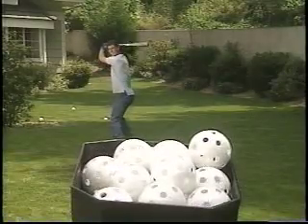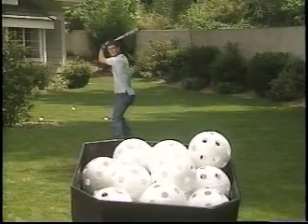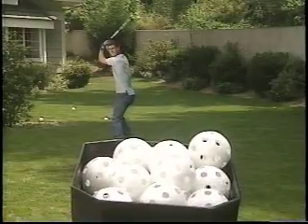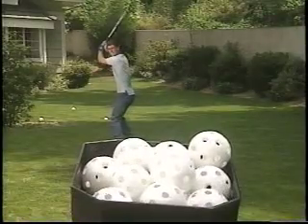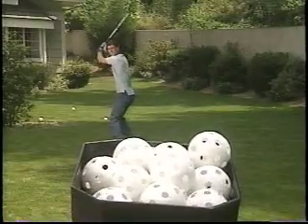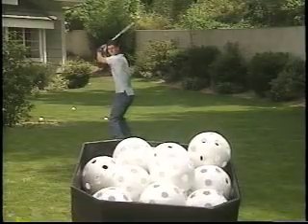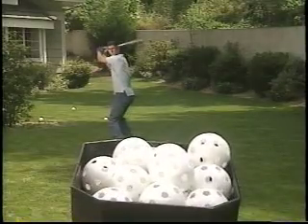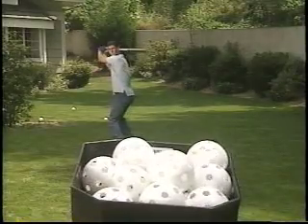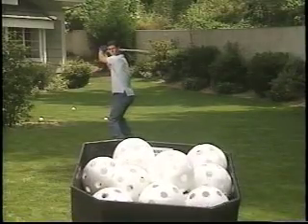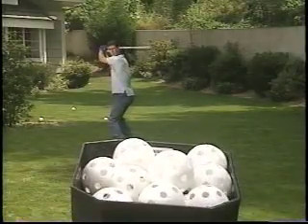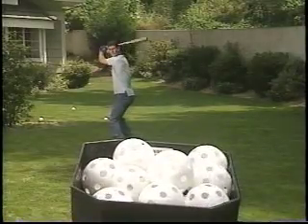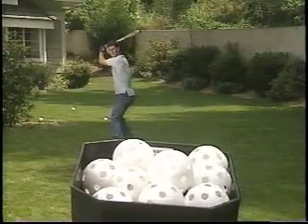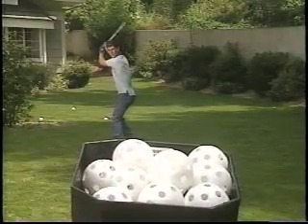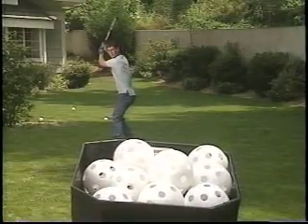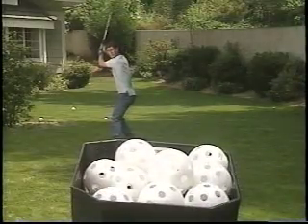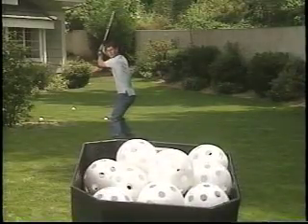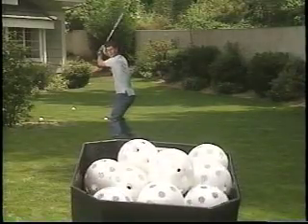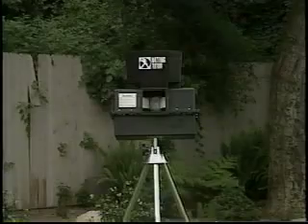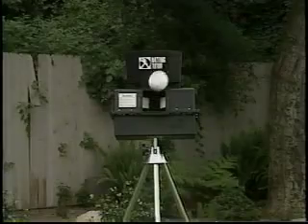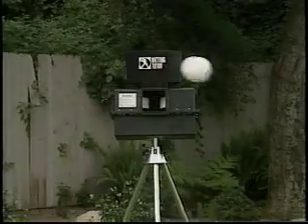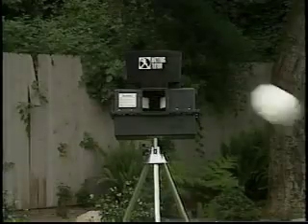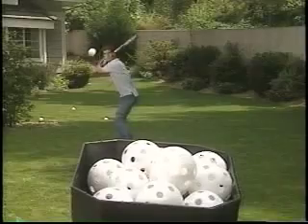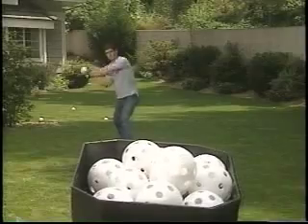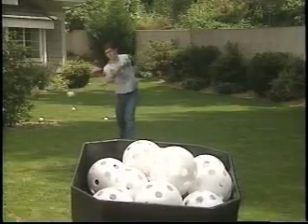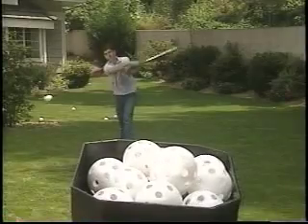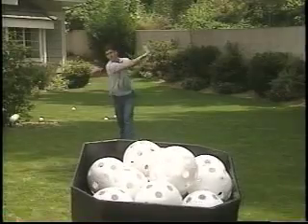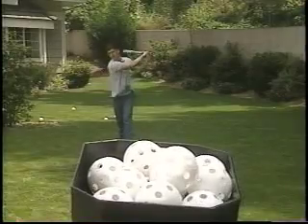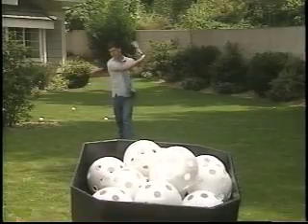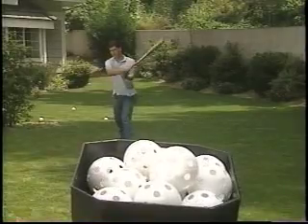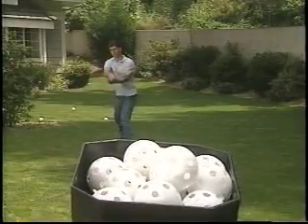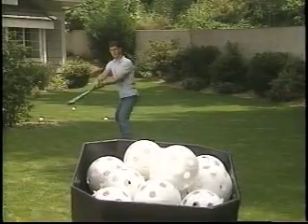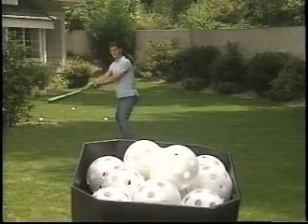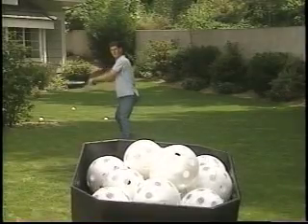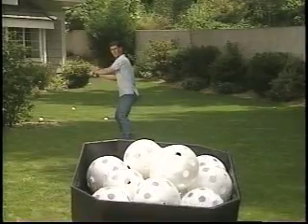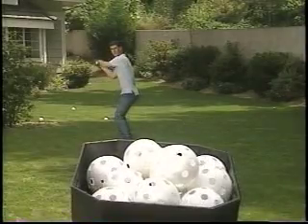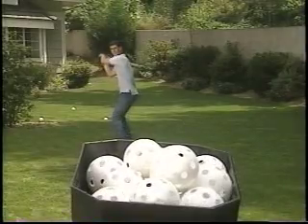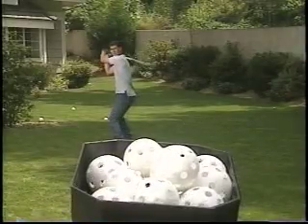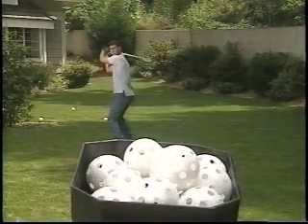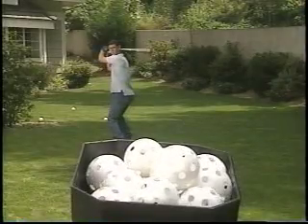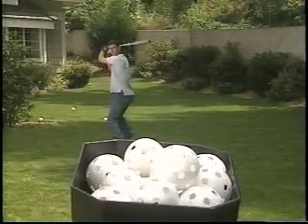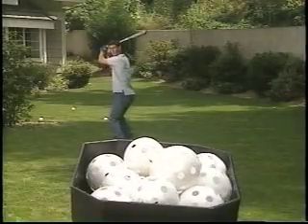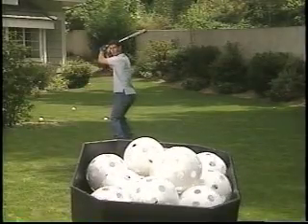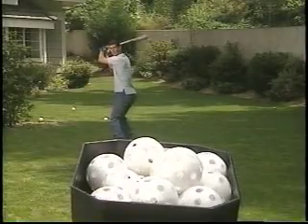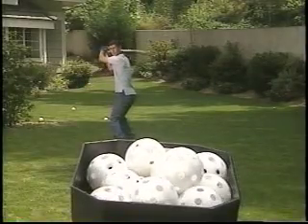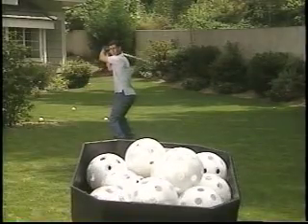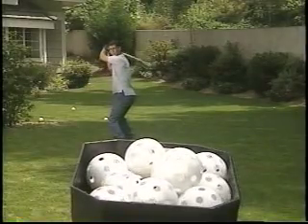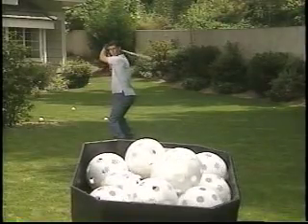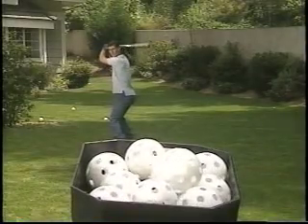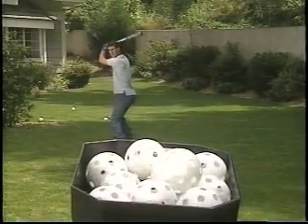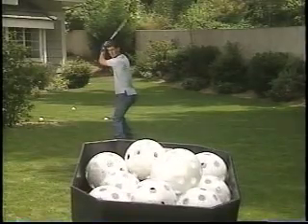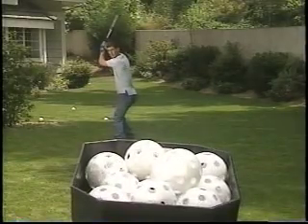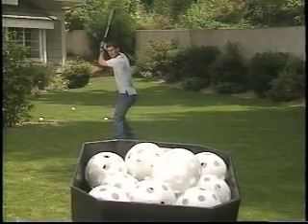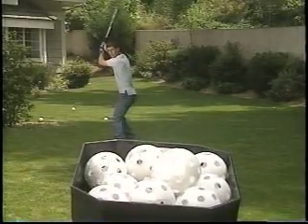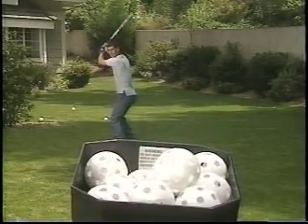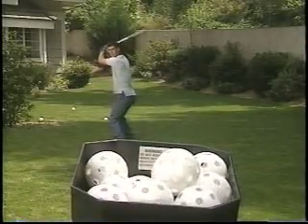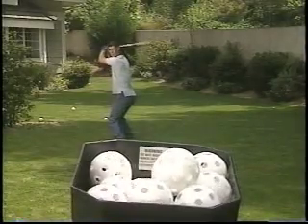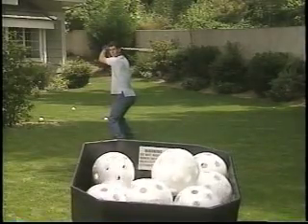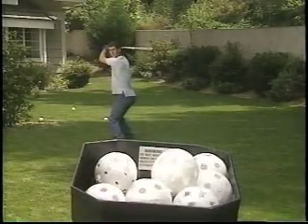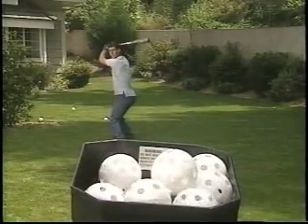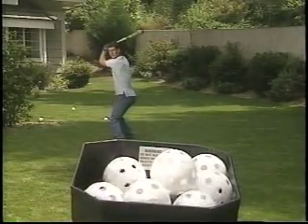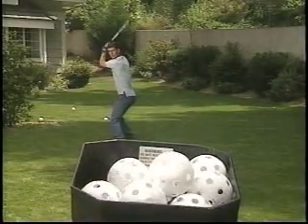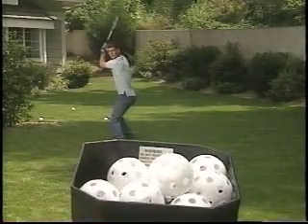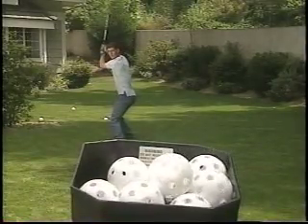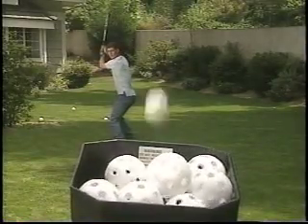With Batting Tutor, you can learn to hit curveballs without the fear of getting hit, so you can work your way up to hitting major league breaking balls.